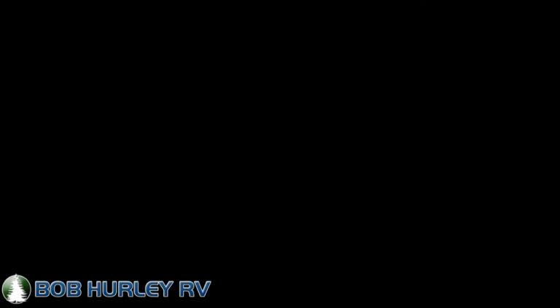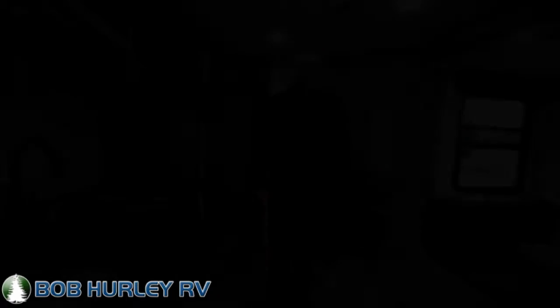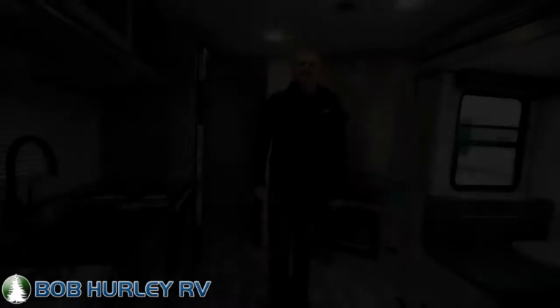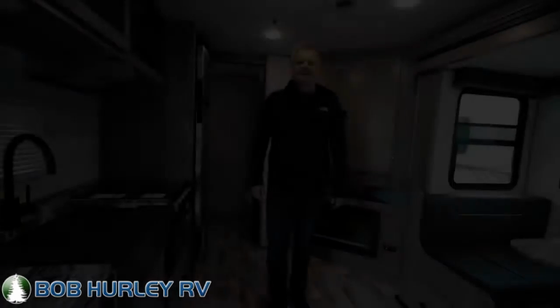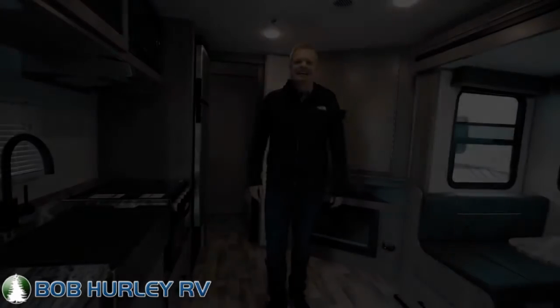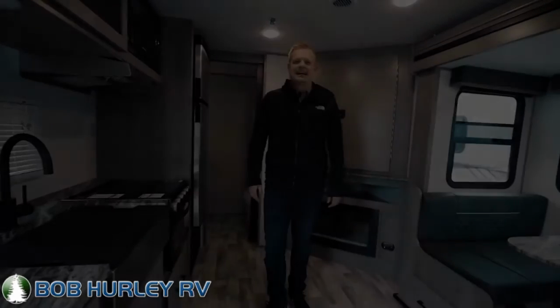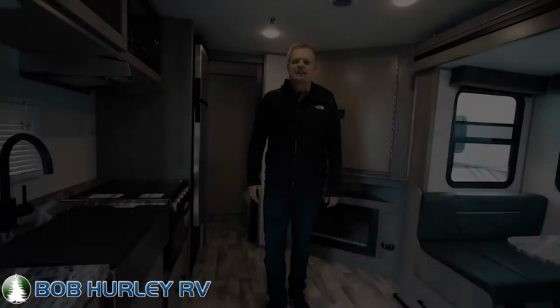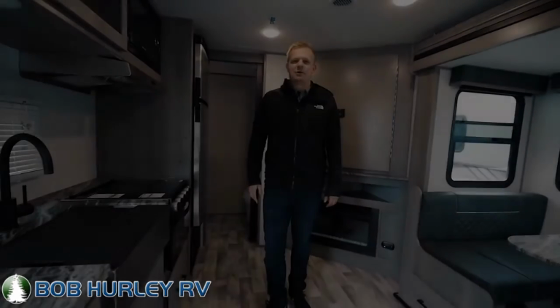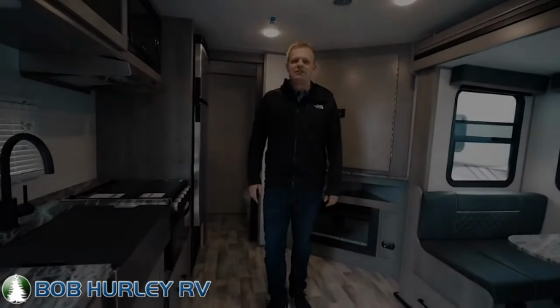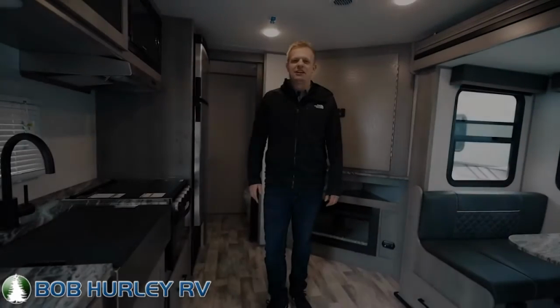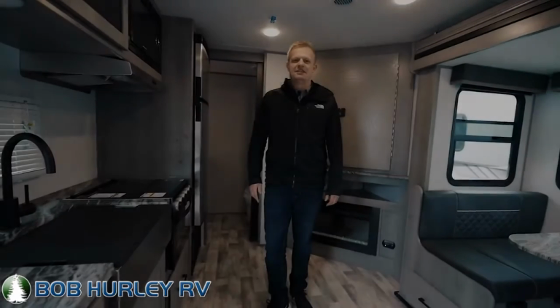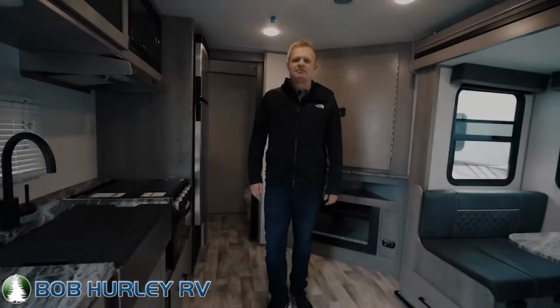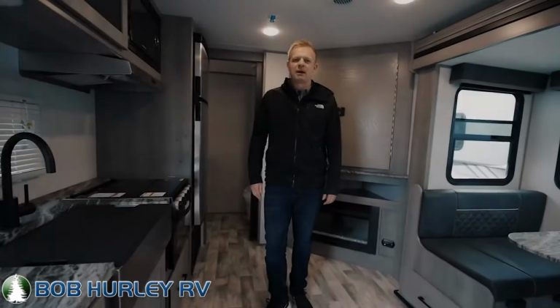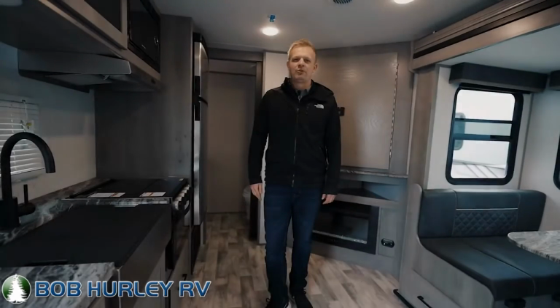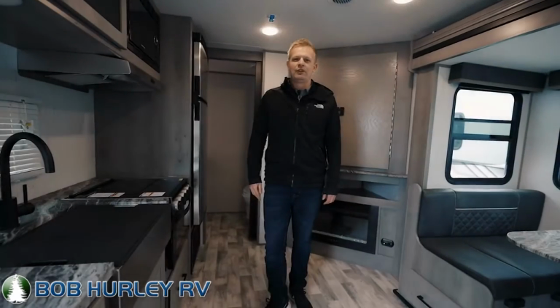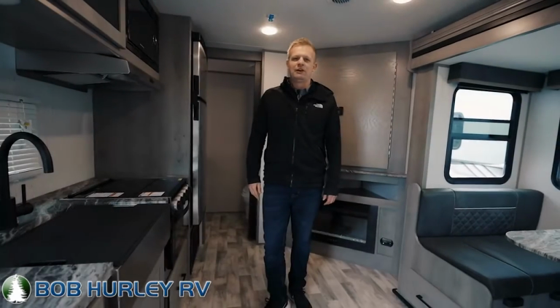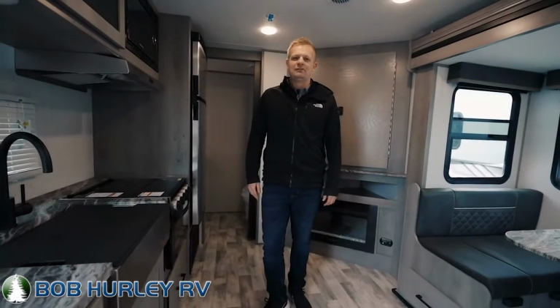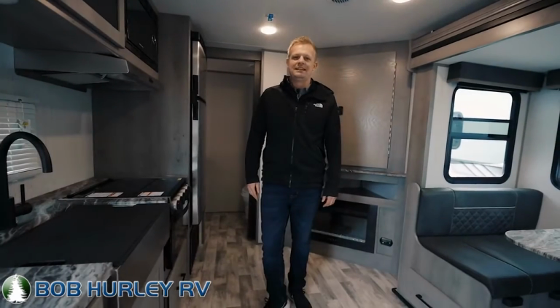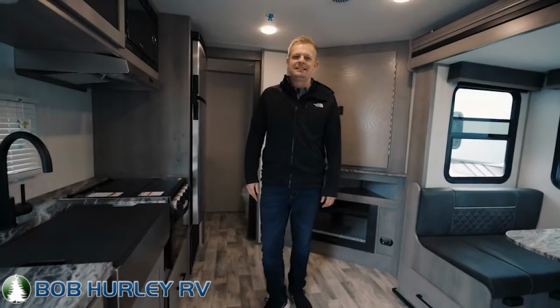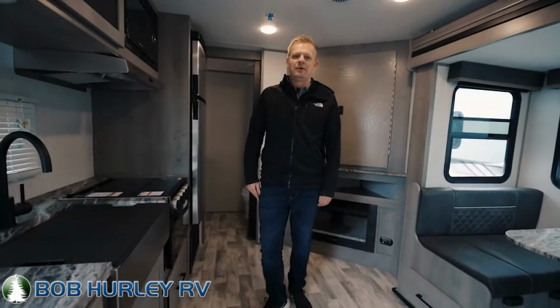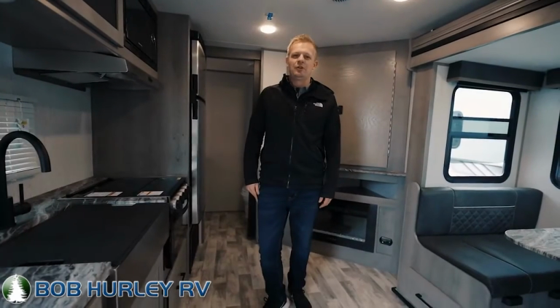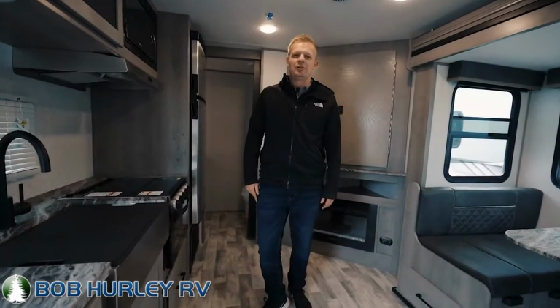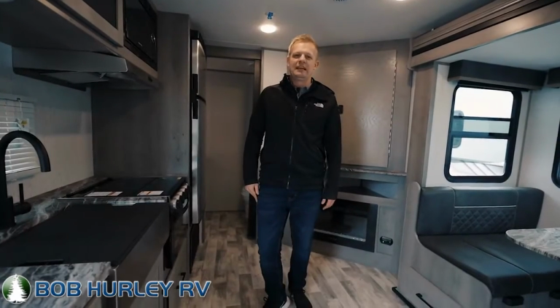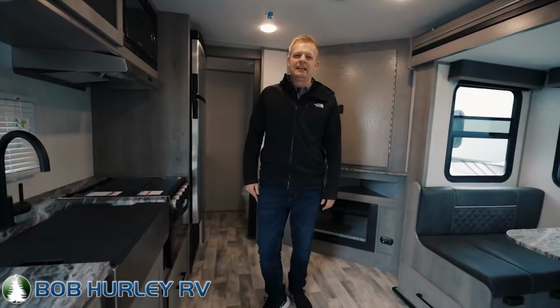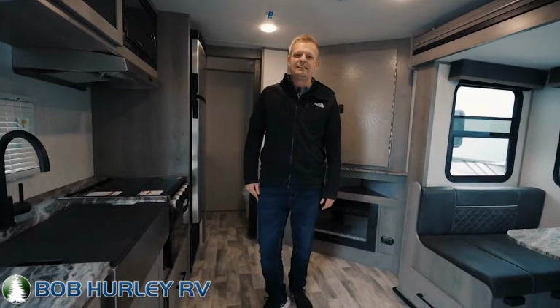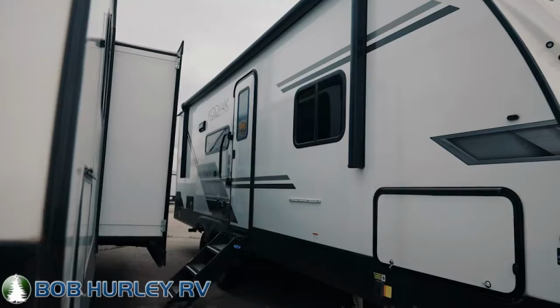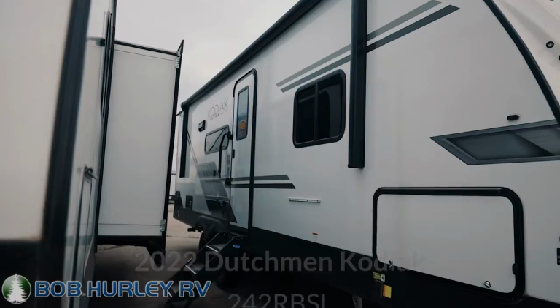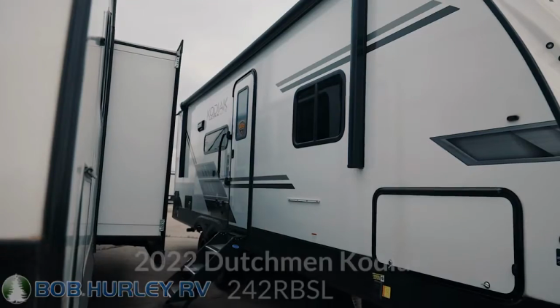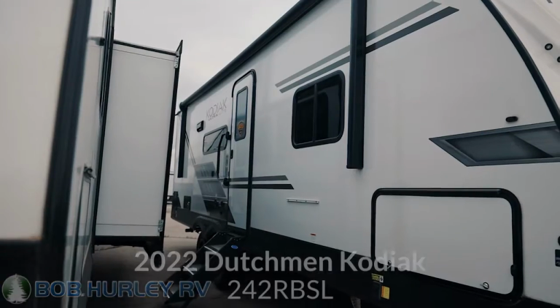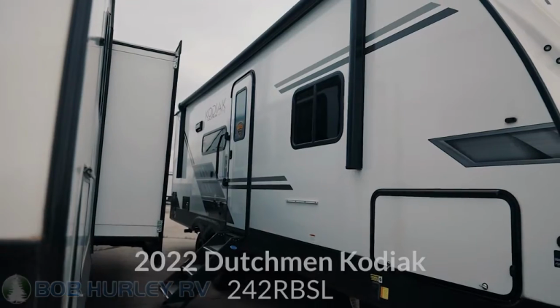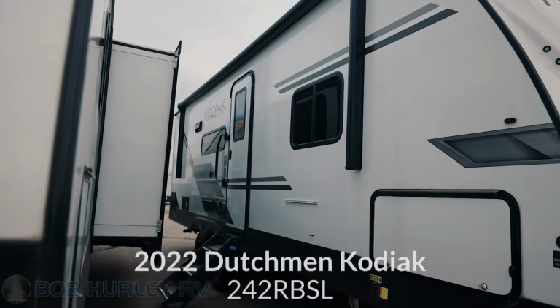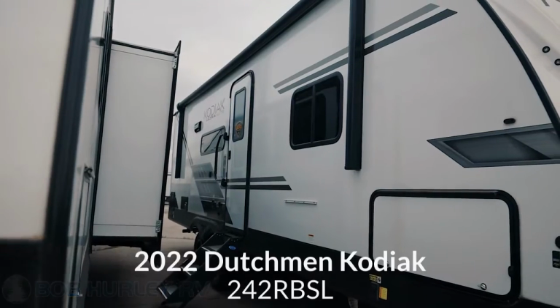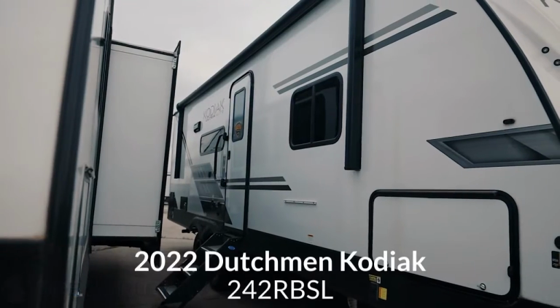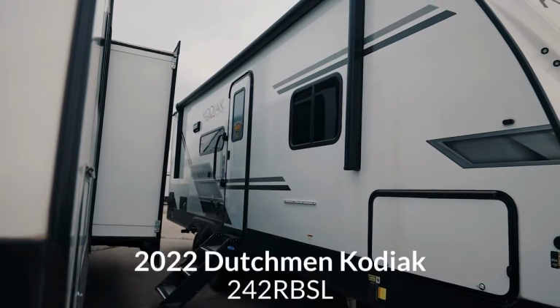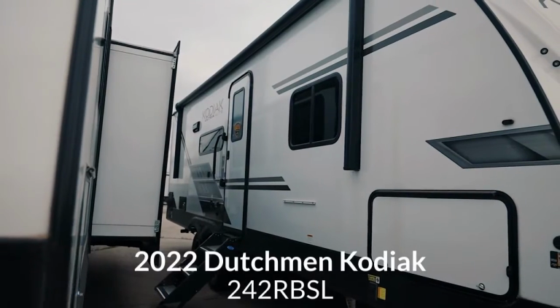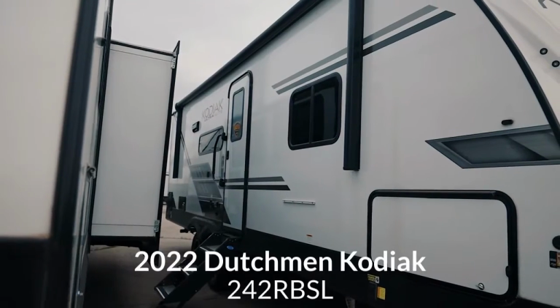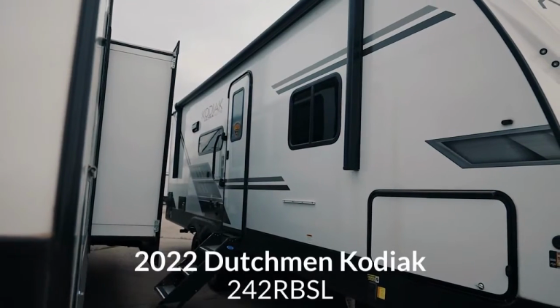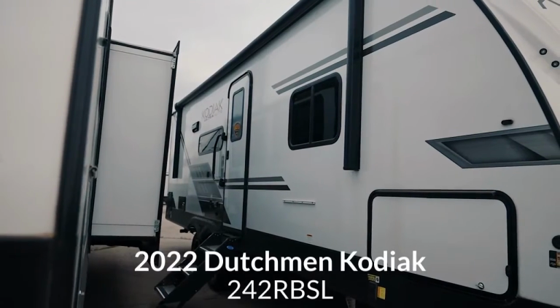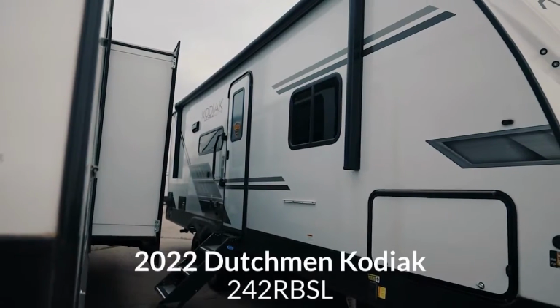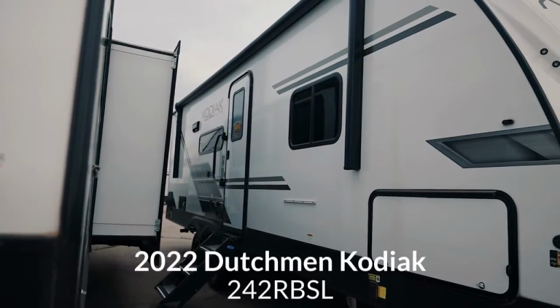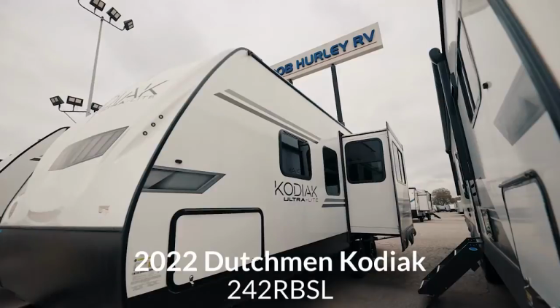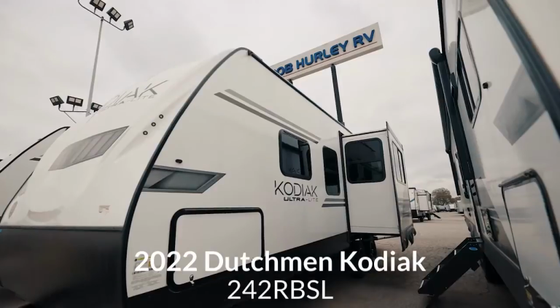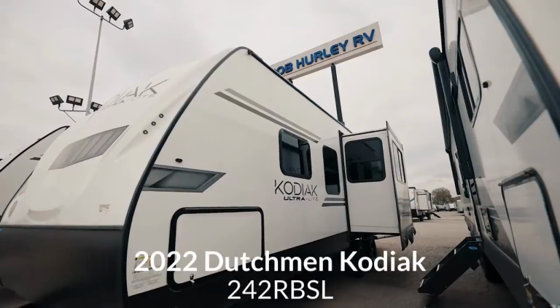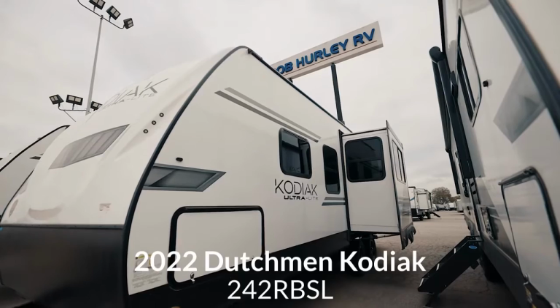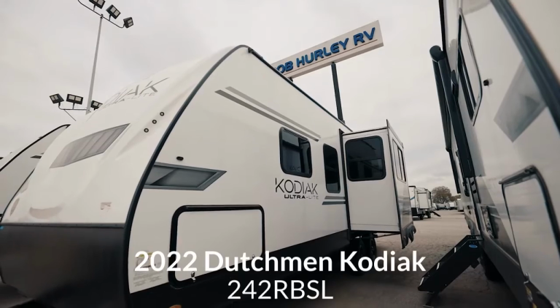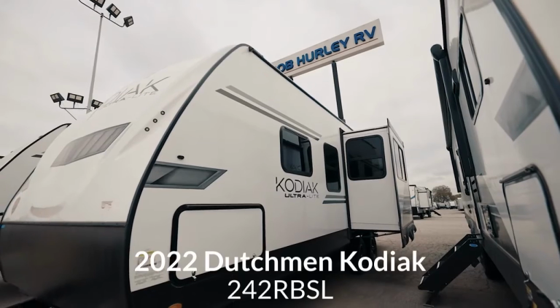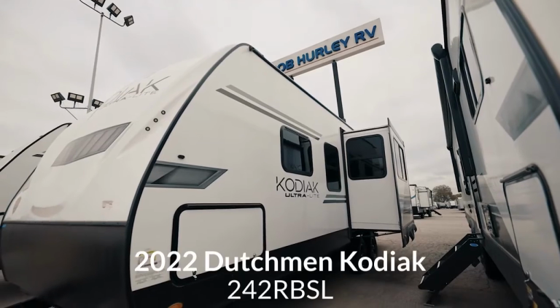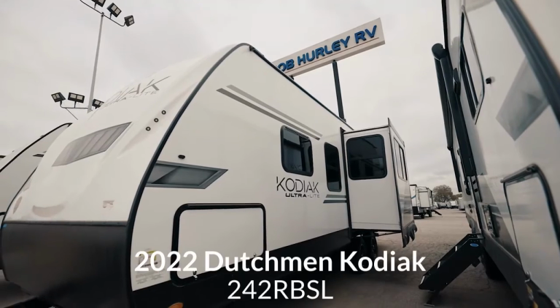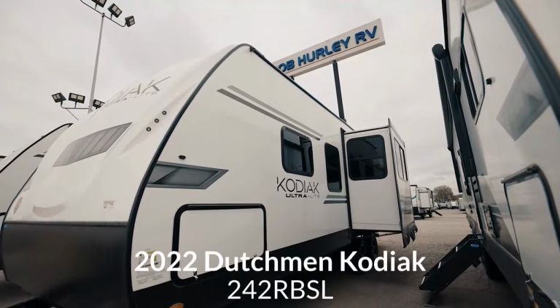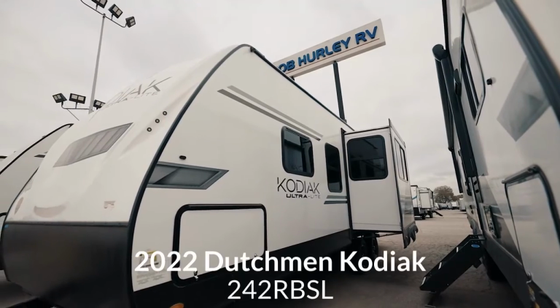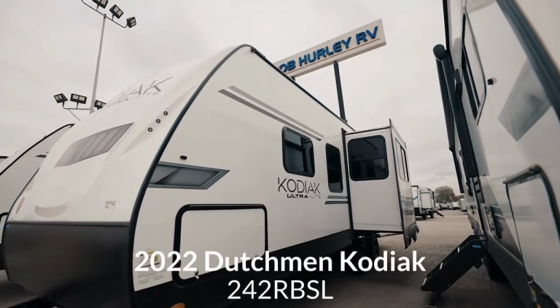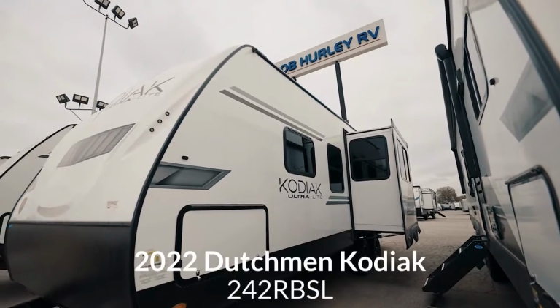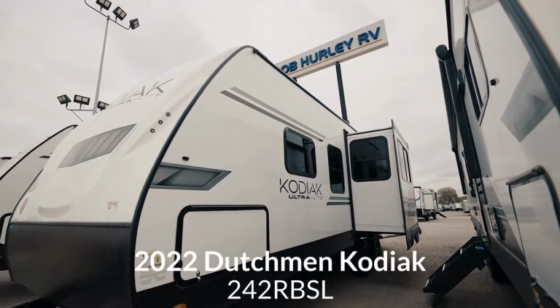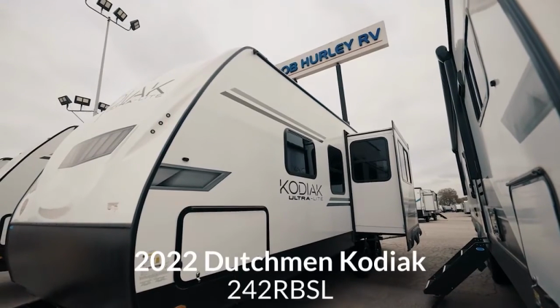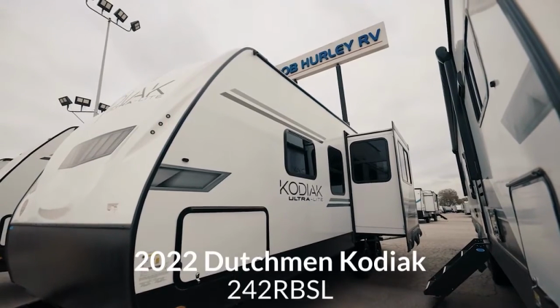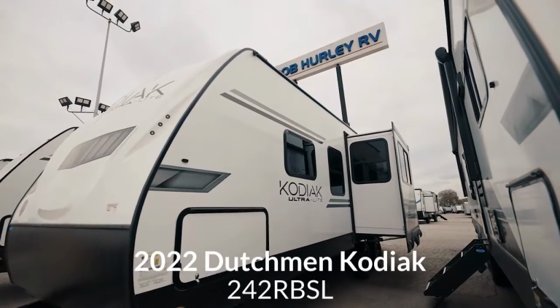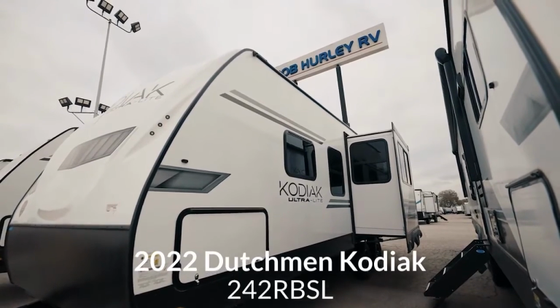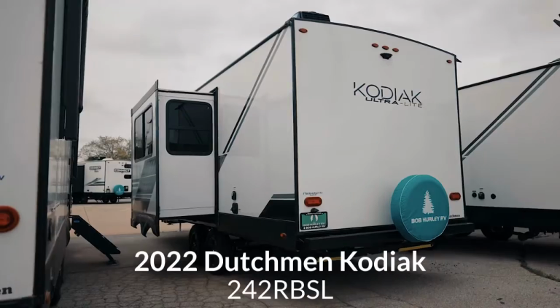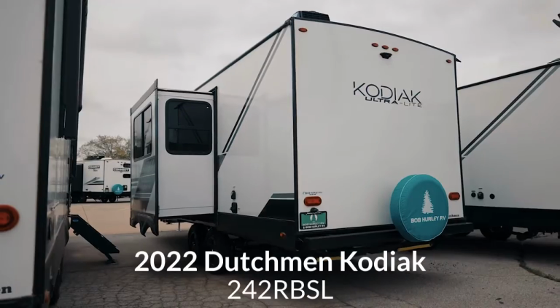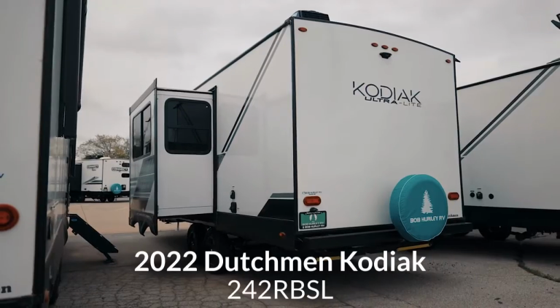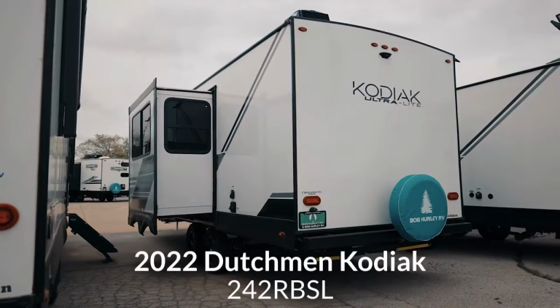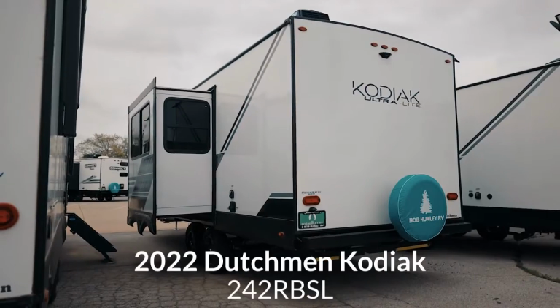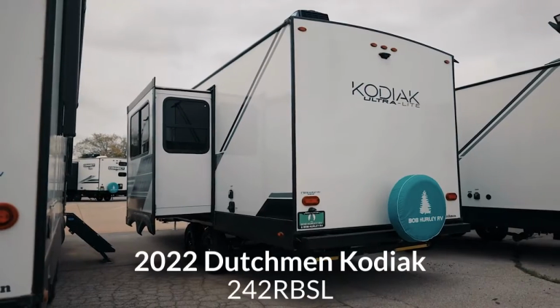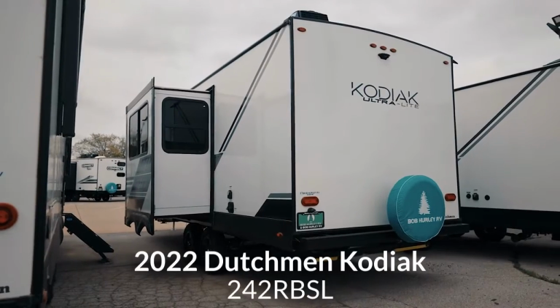Hey guys, Ryan Jensen, Bob Hurley RV. Today we're looking at the 2022 Dutchman Kodiak 242 RBSL floor plan.